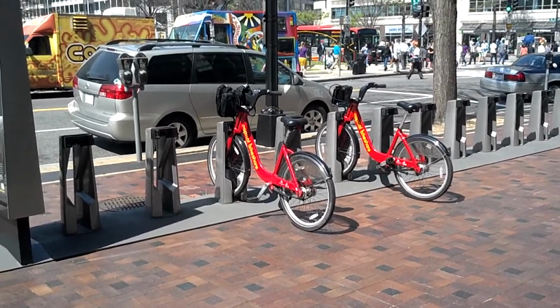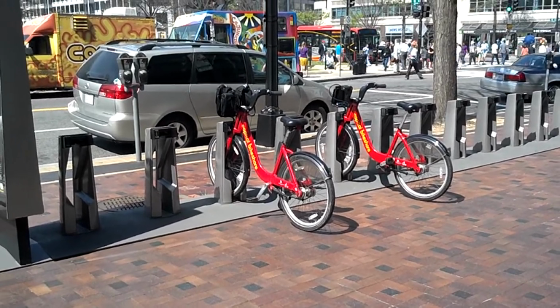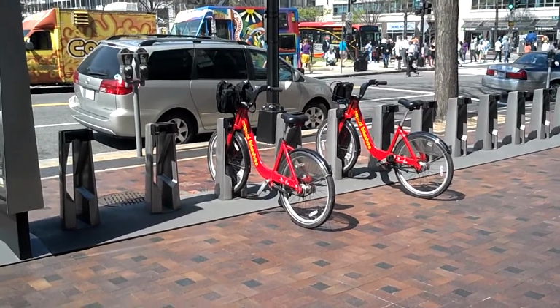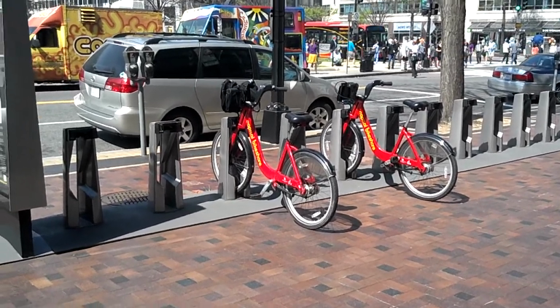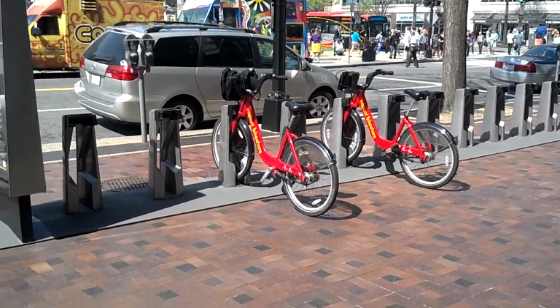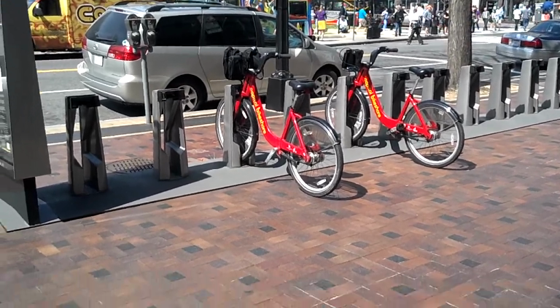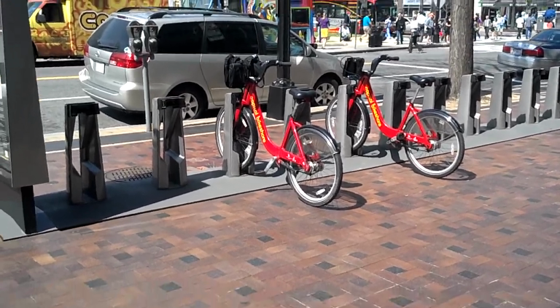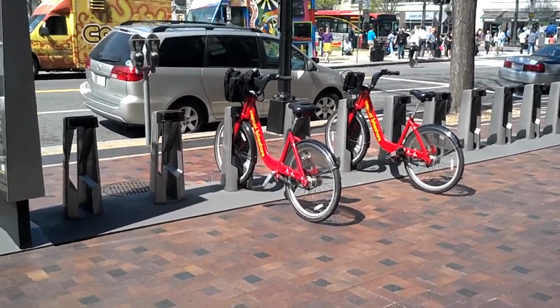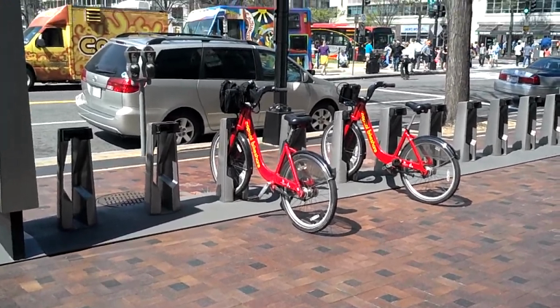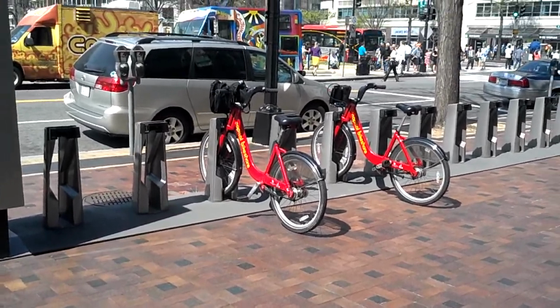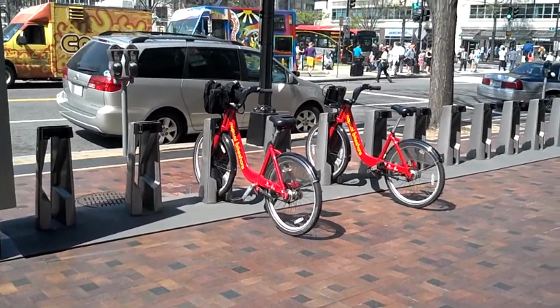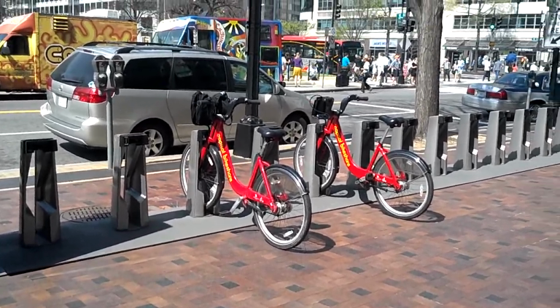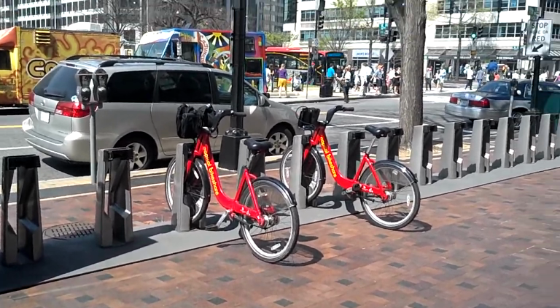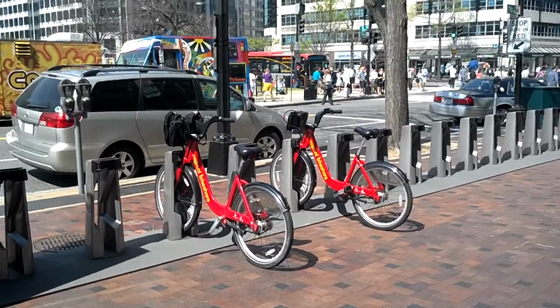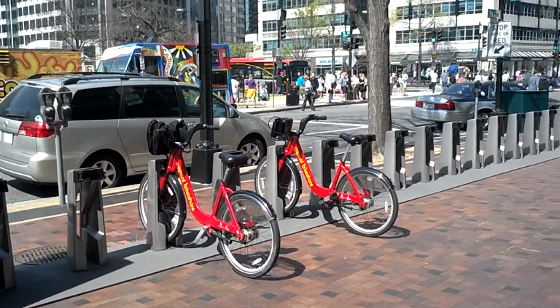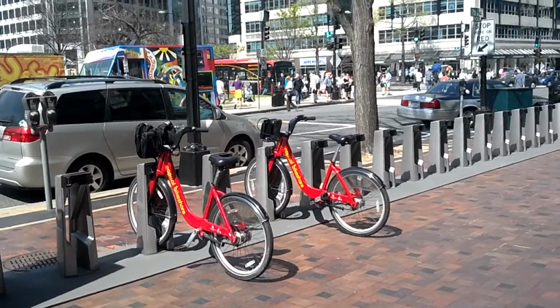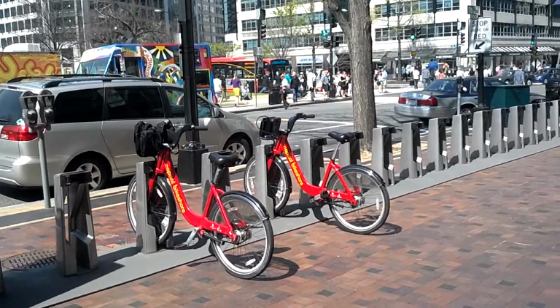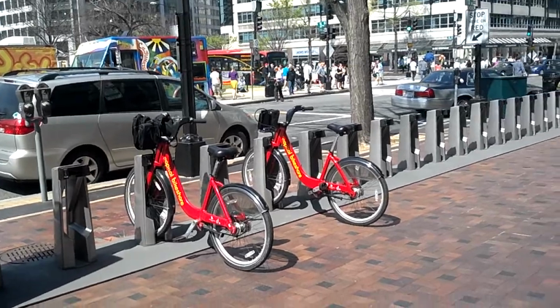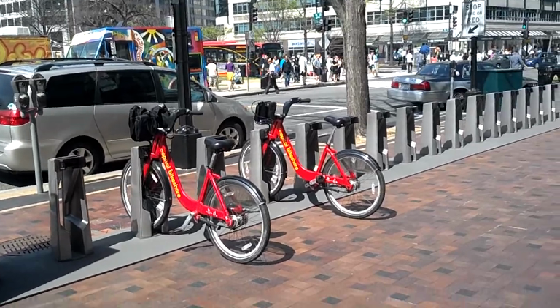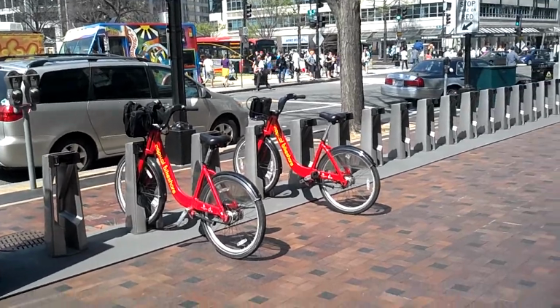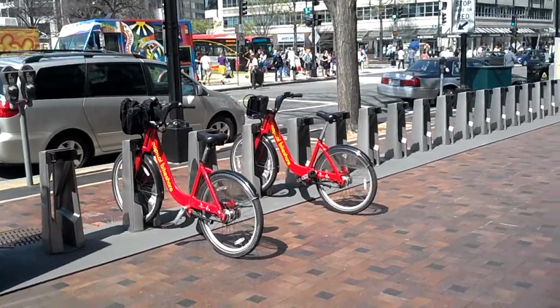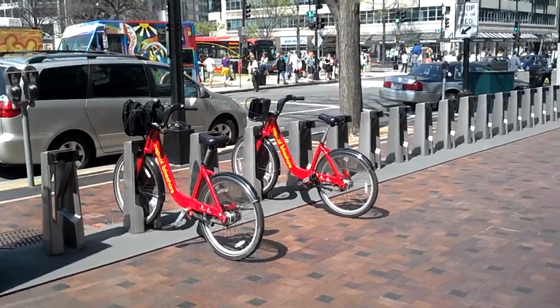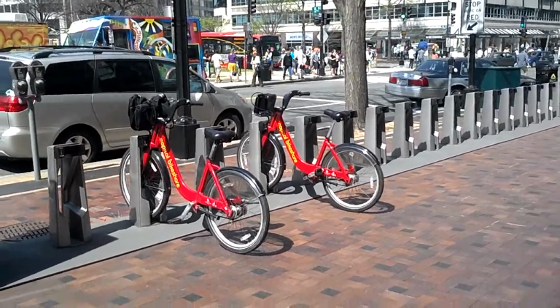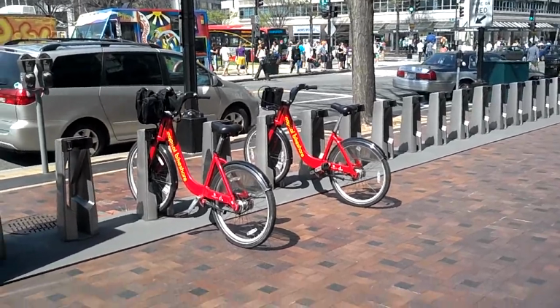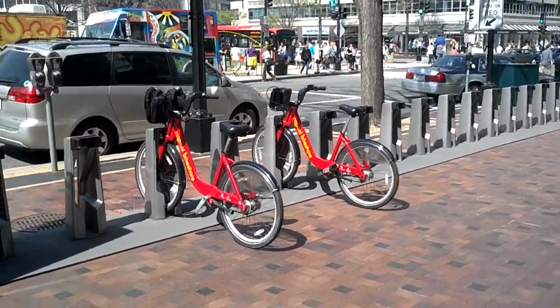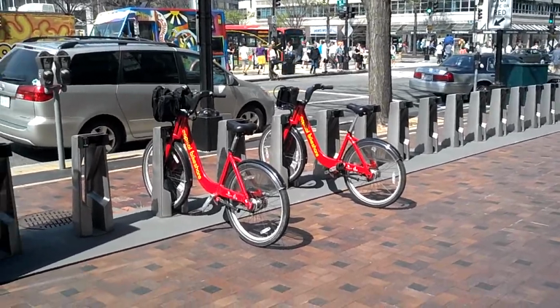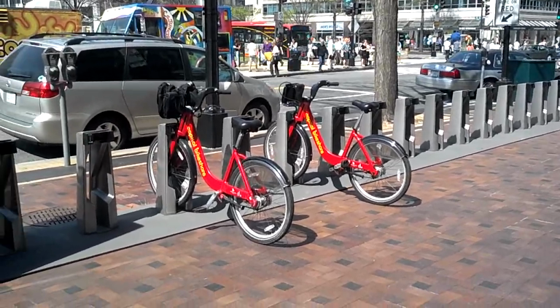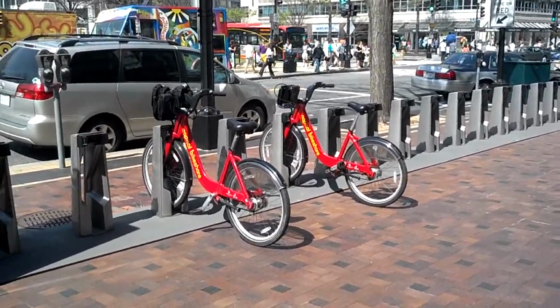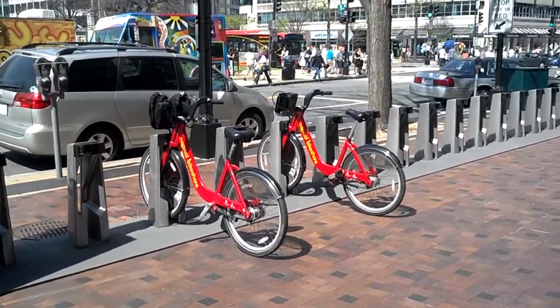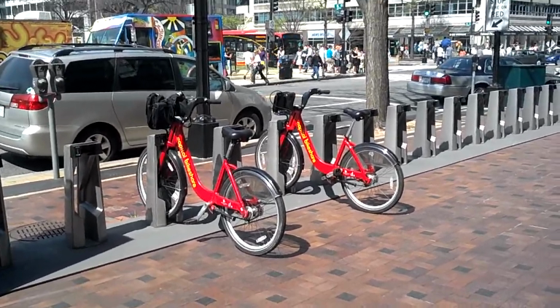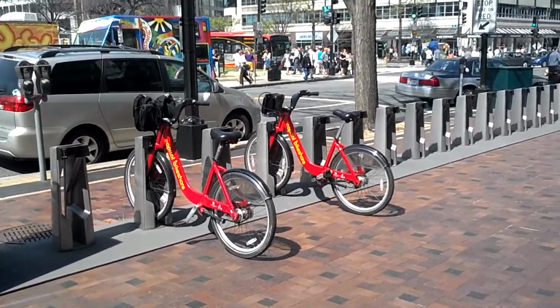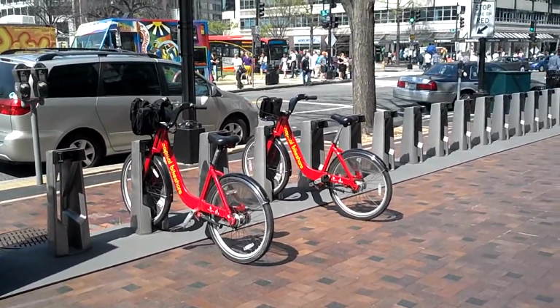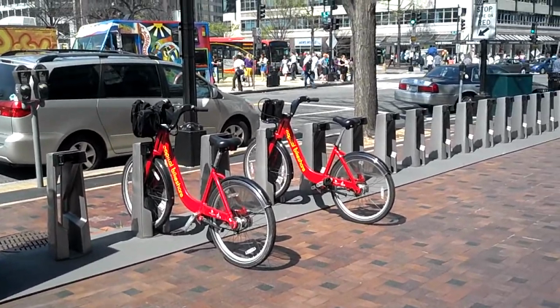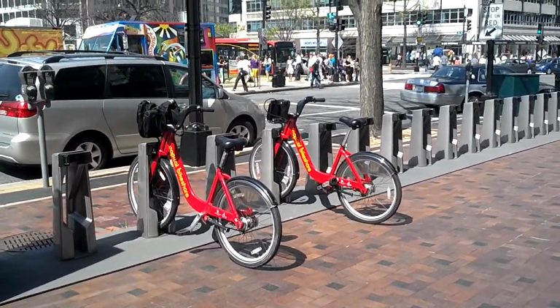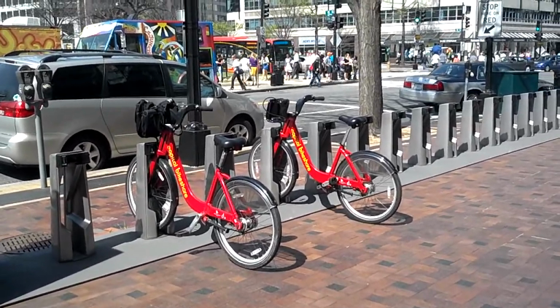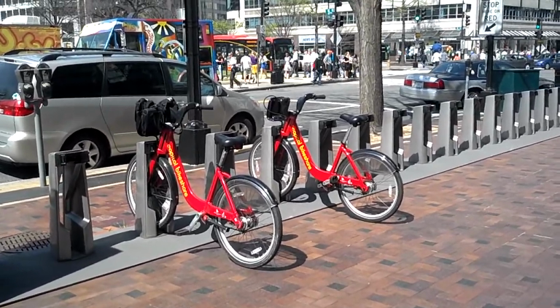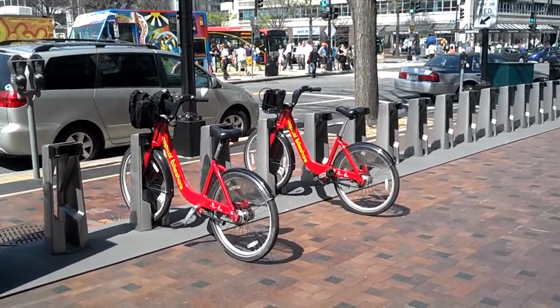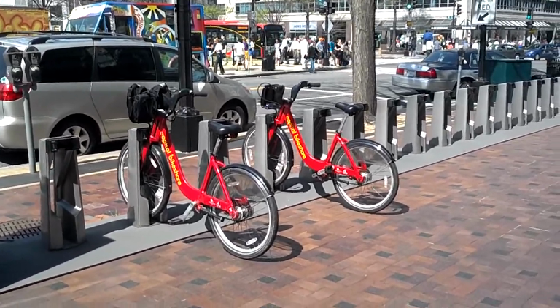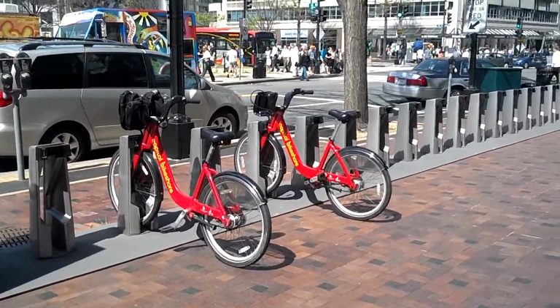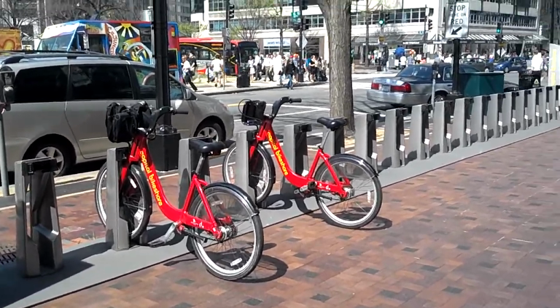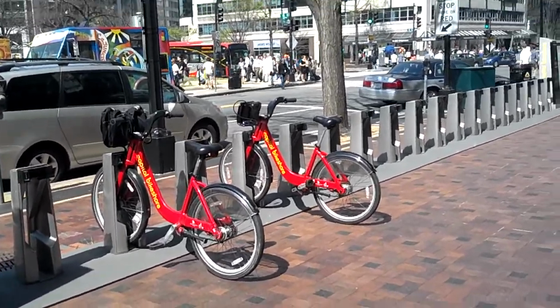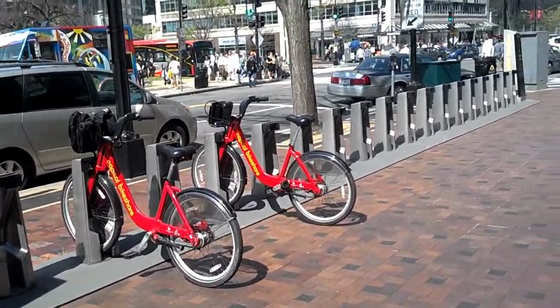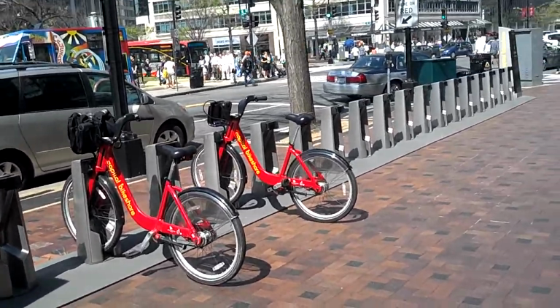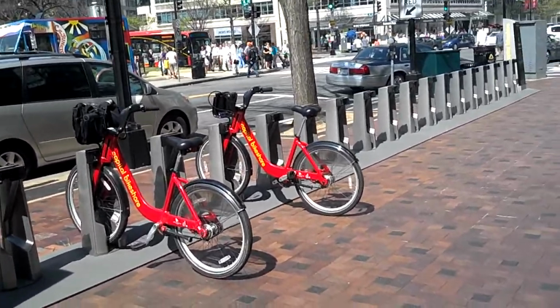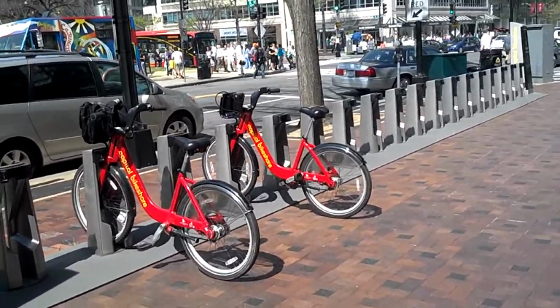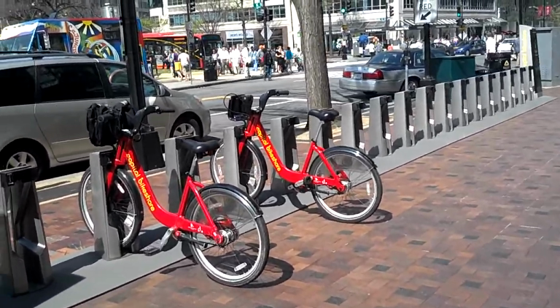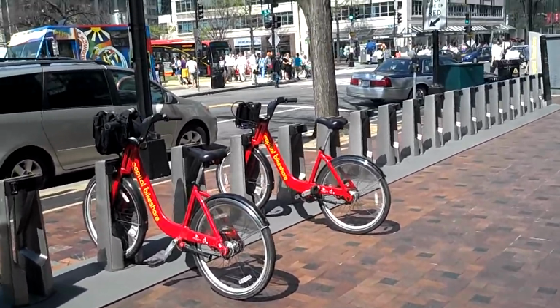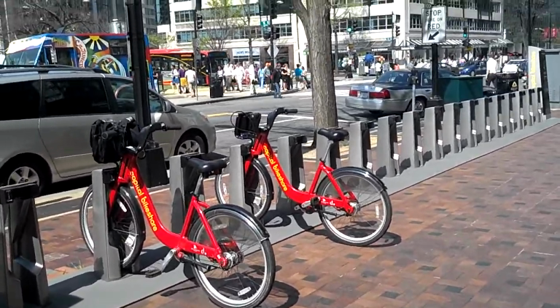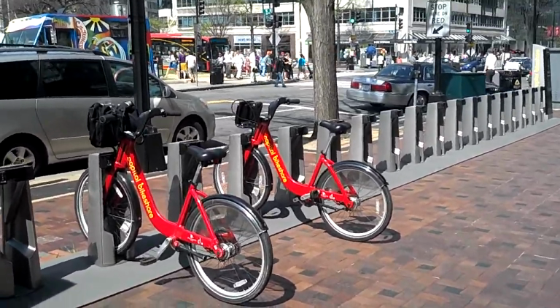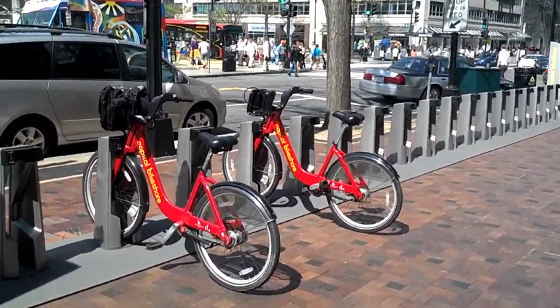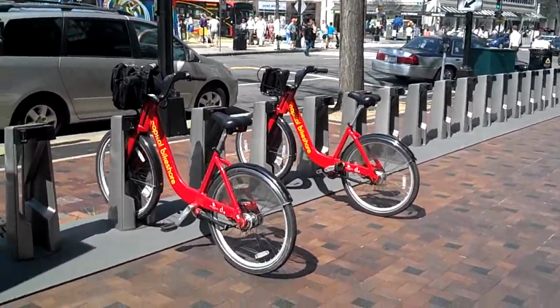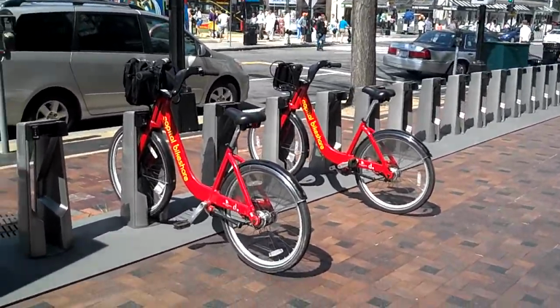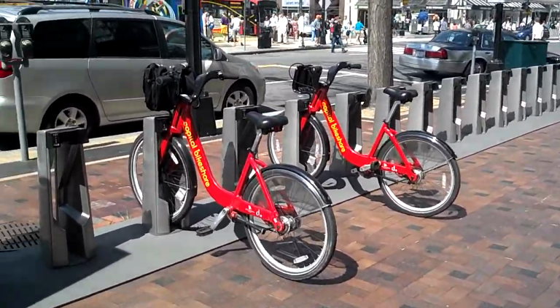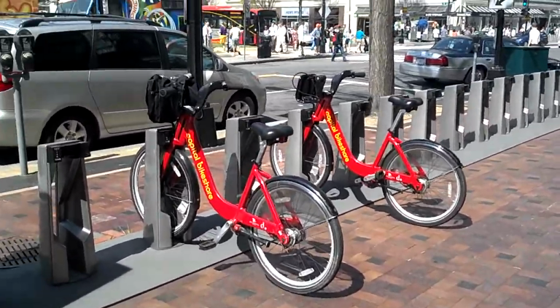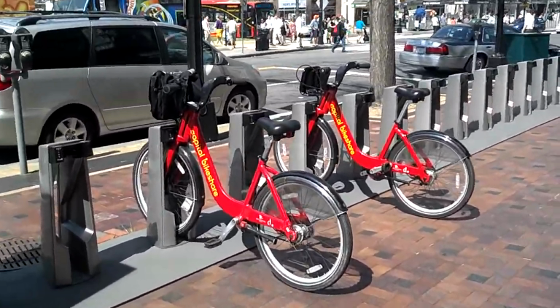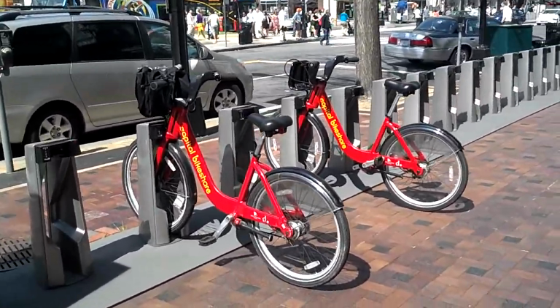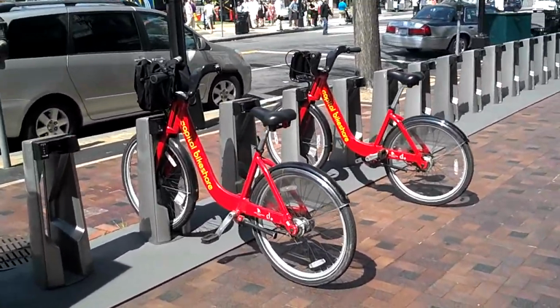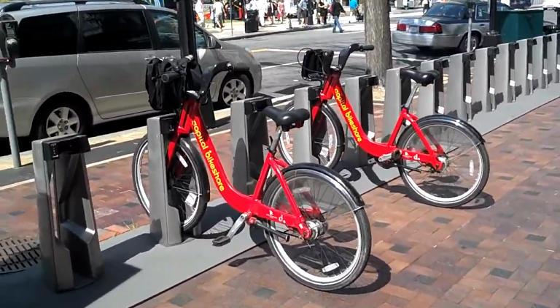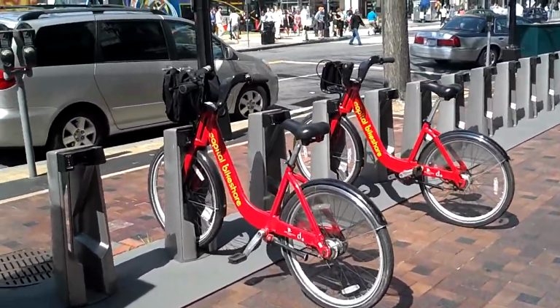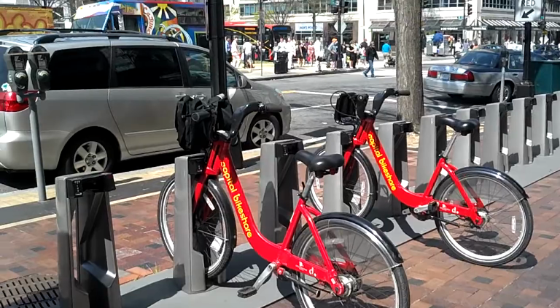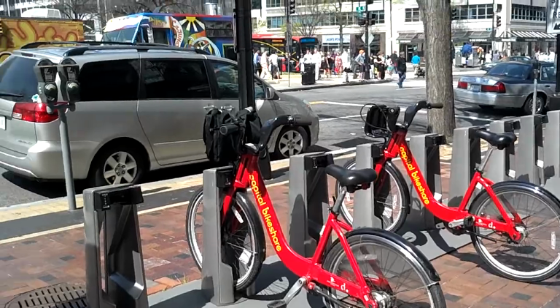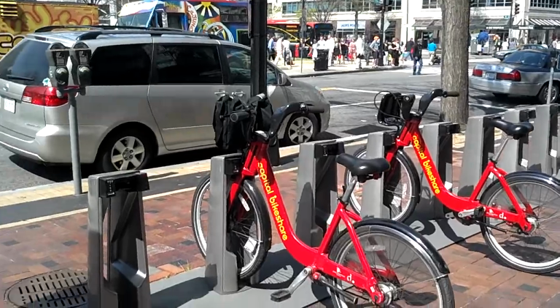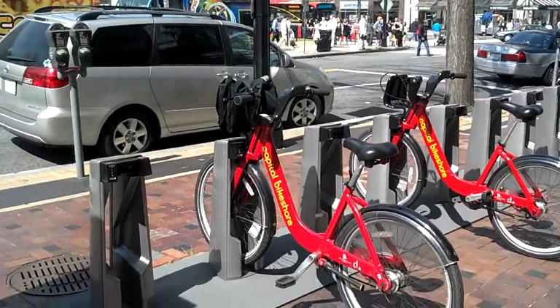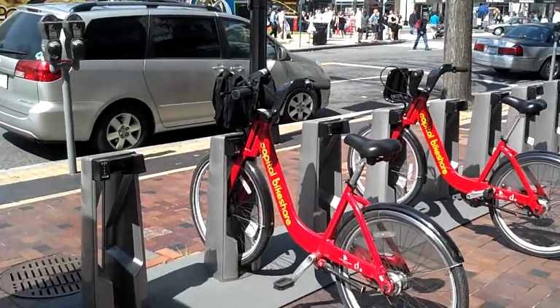This is the Capital Bike Share at Farragut Square, 17th and K, Northwest, Washington, D.C.